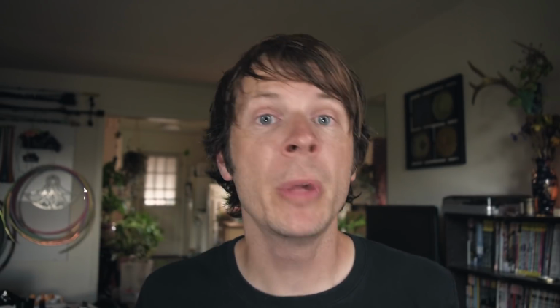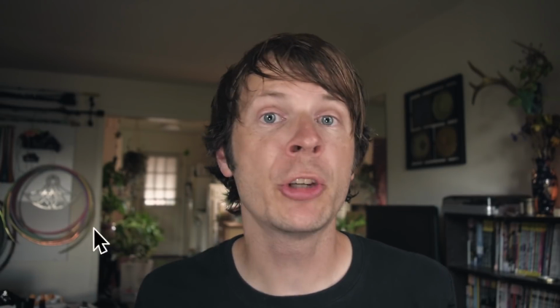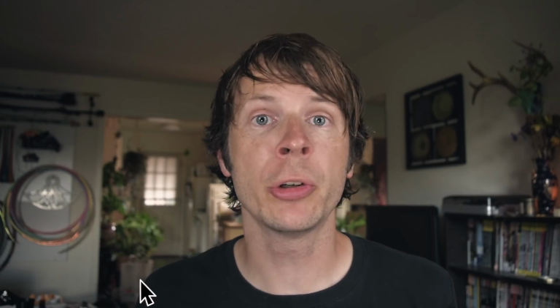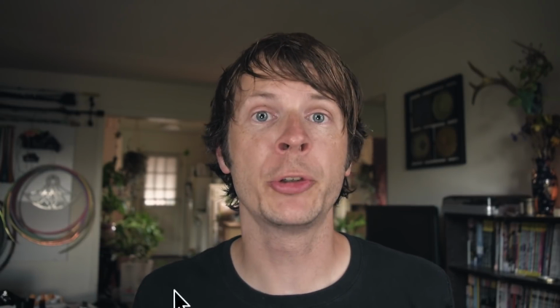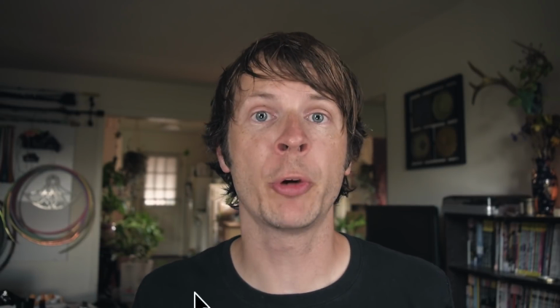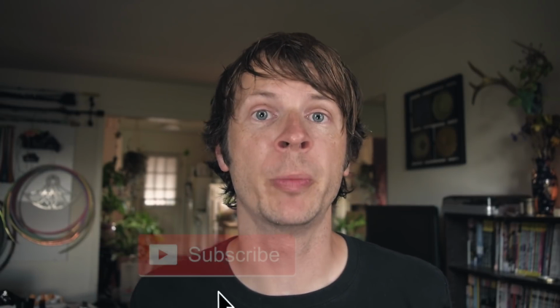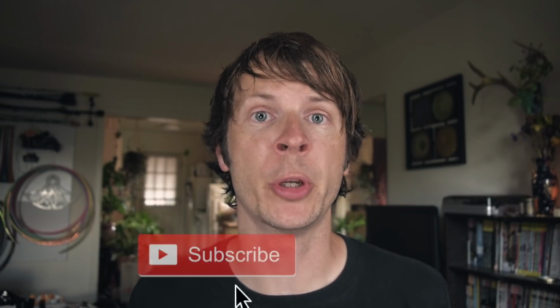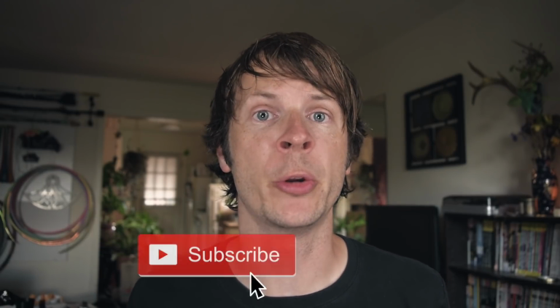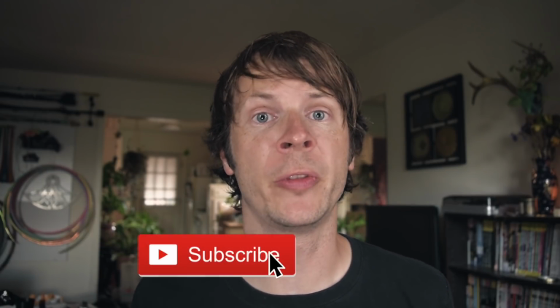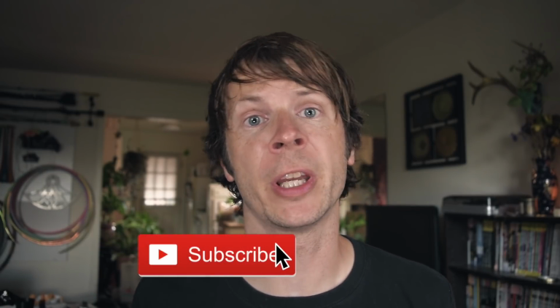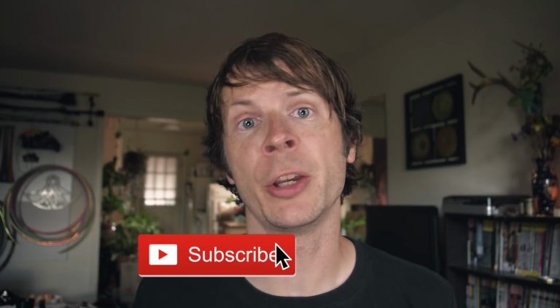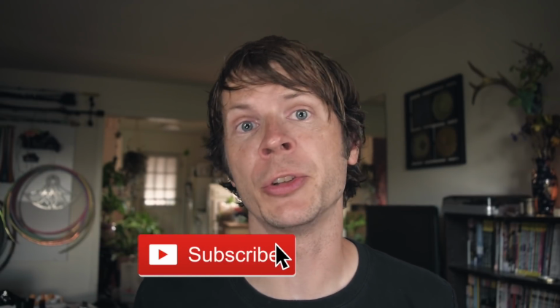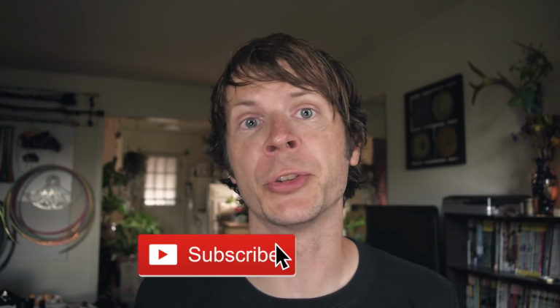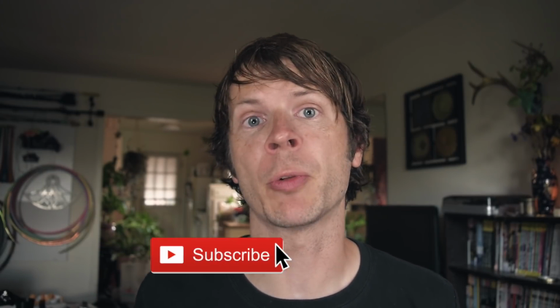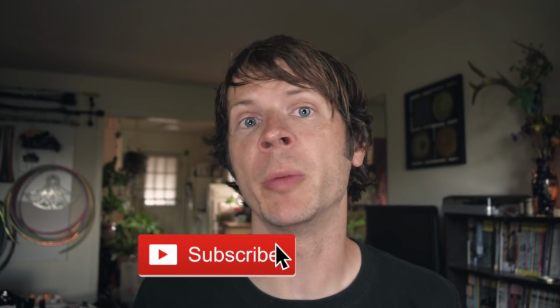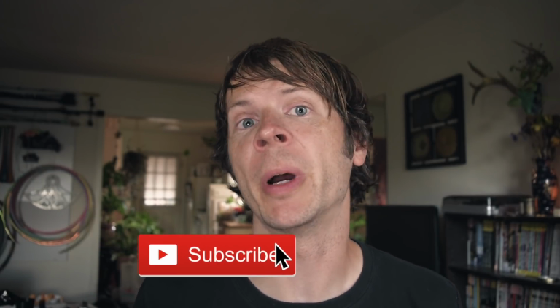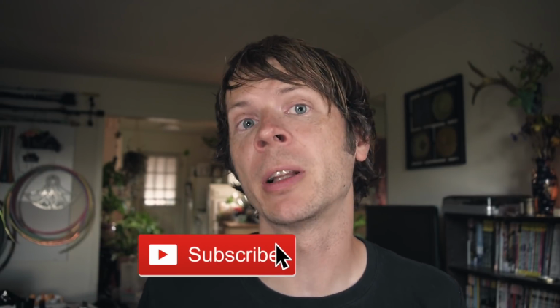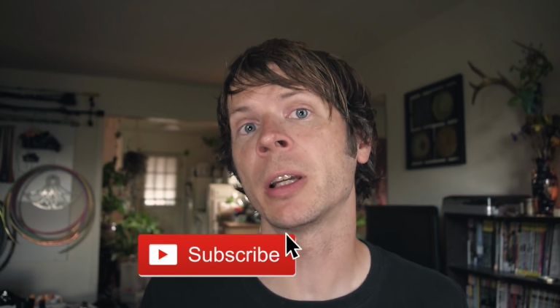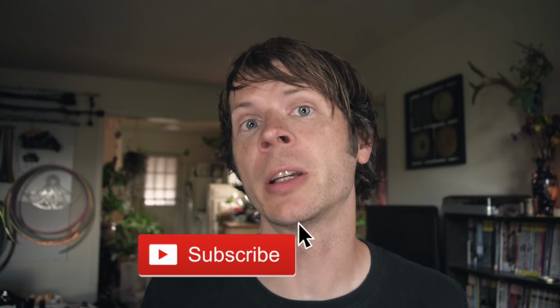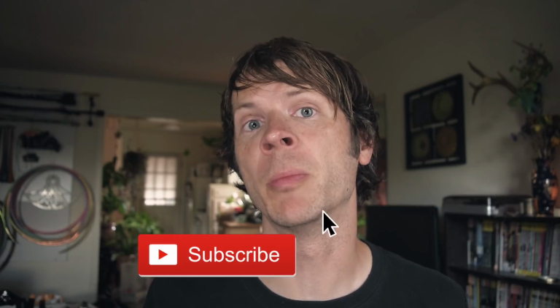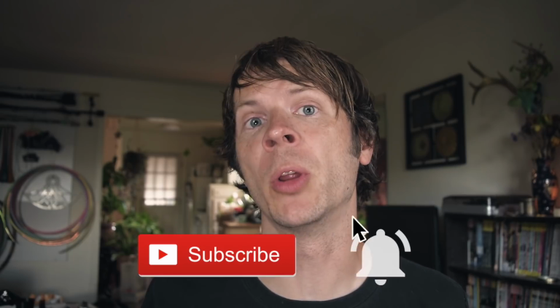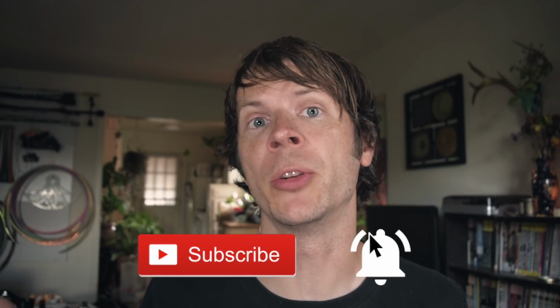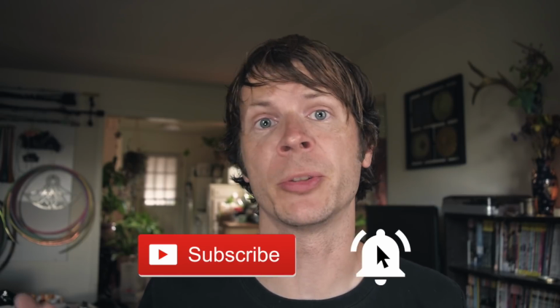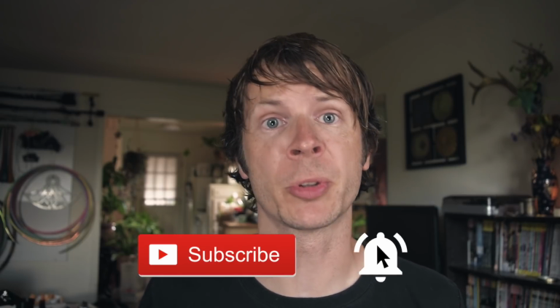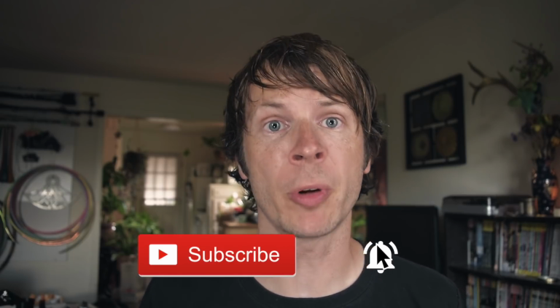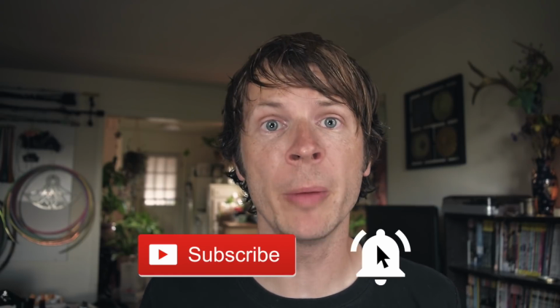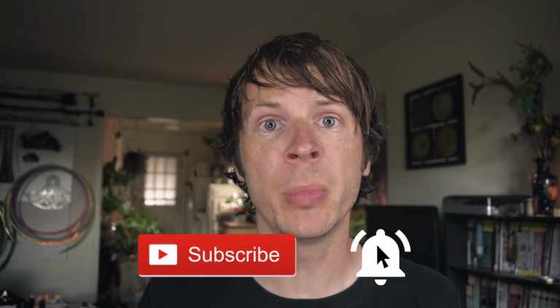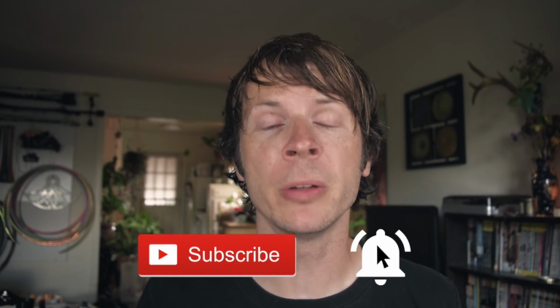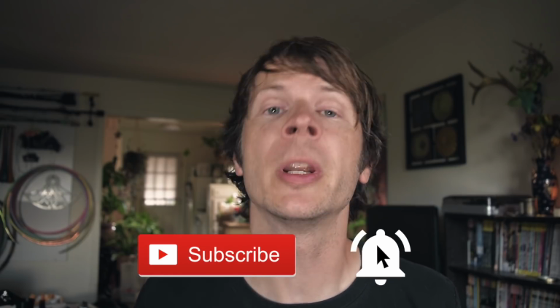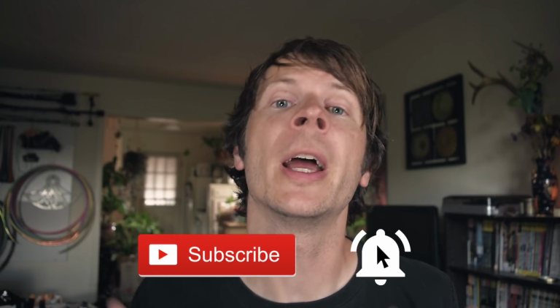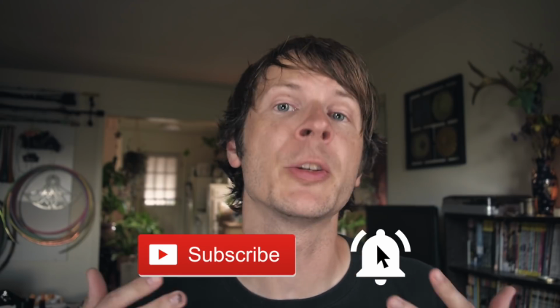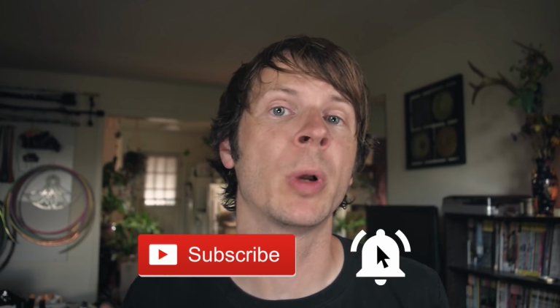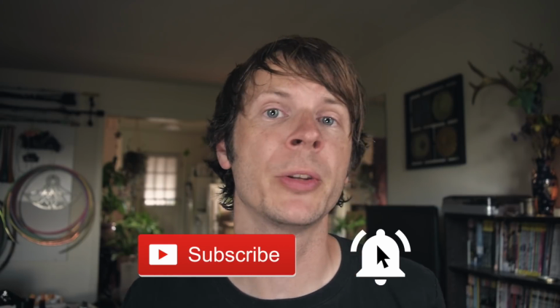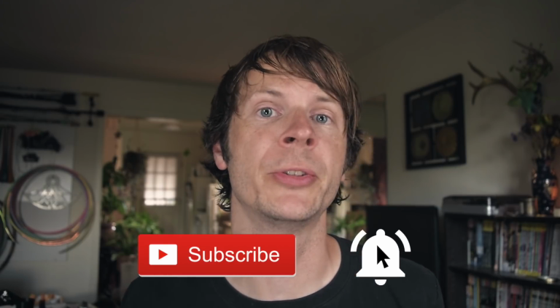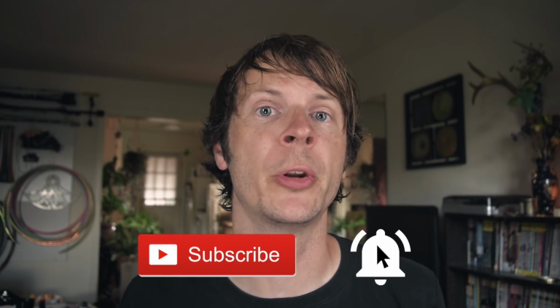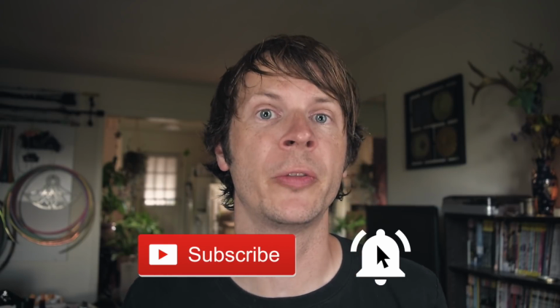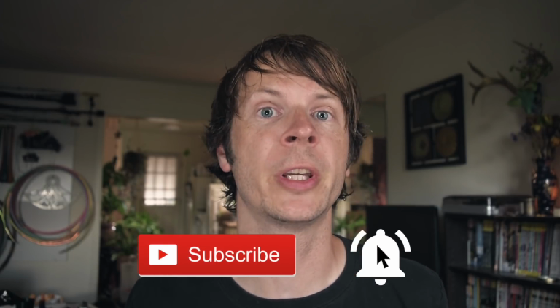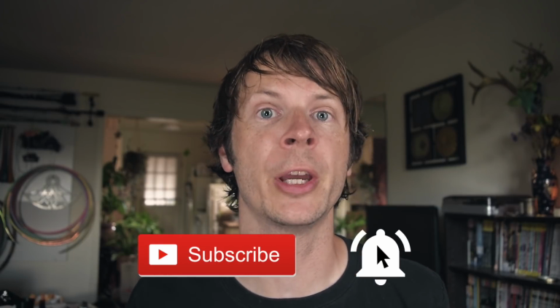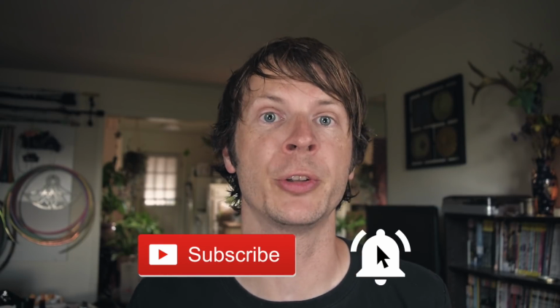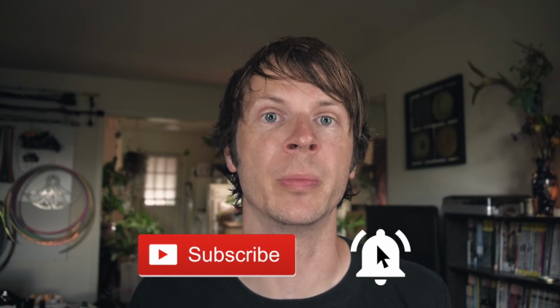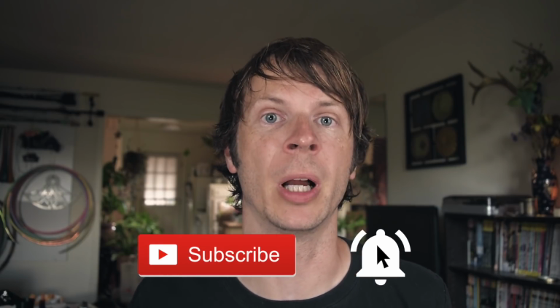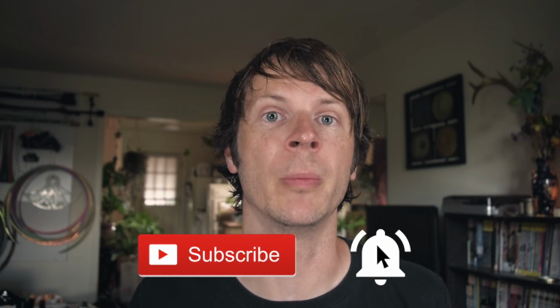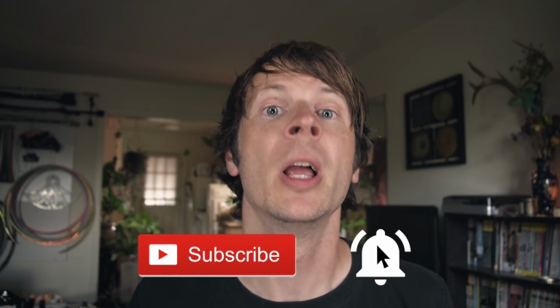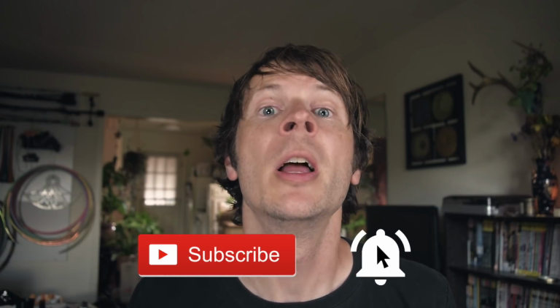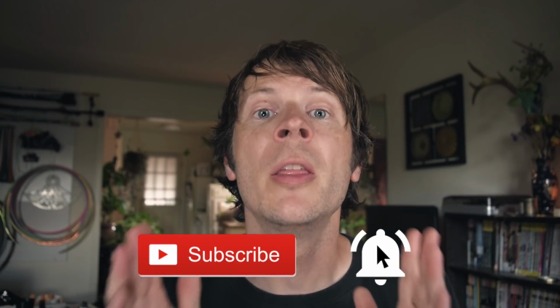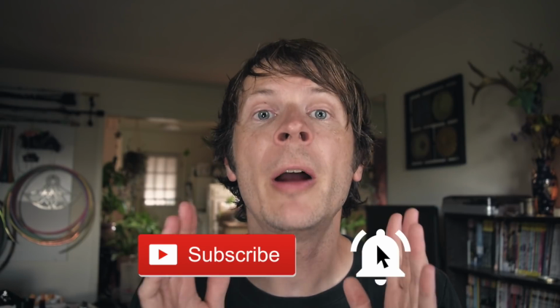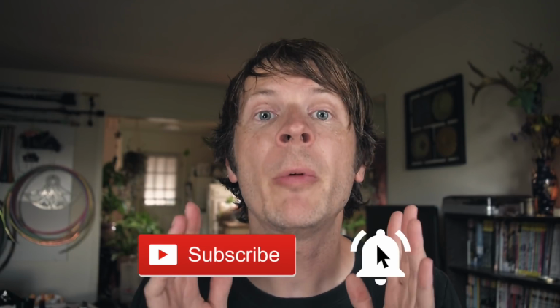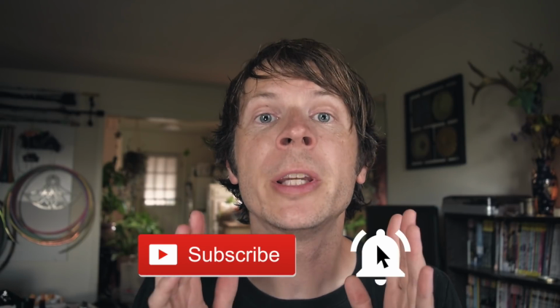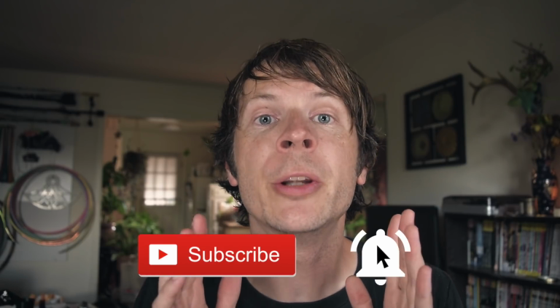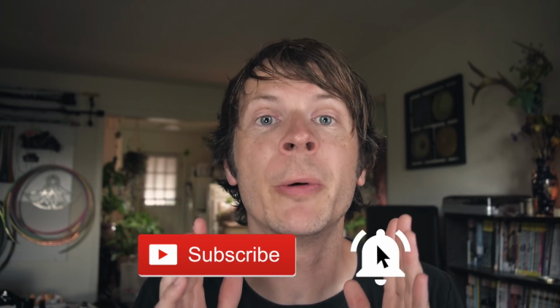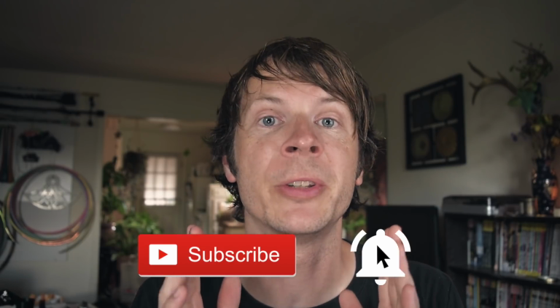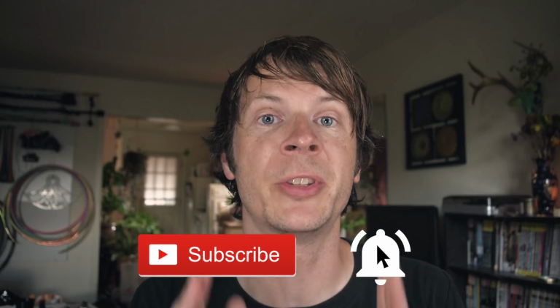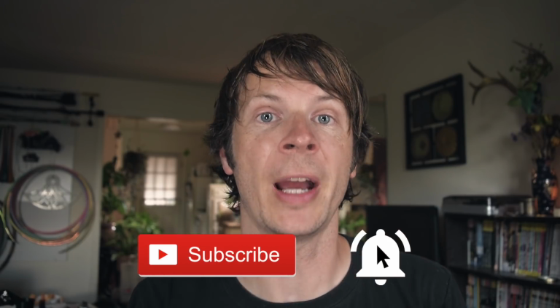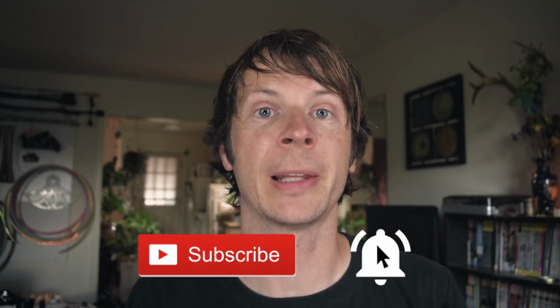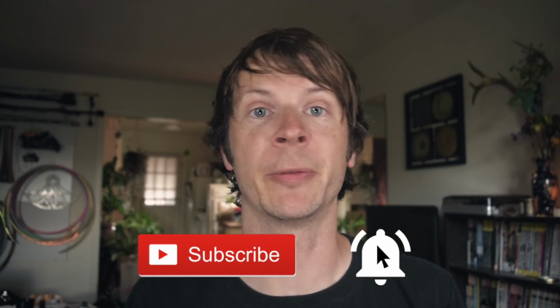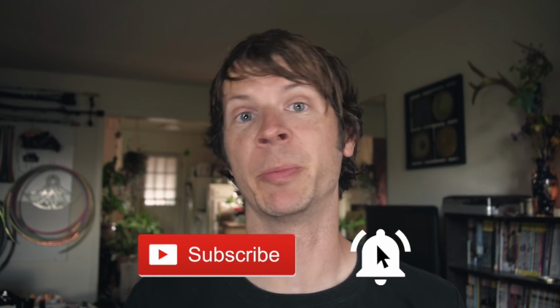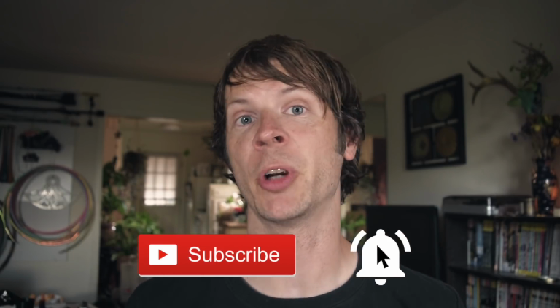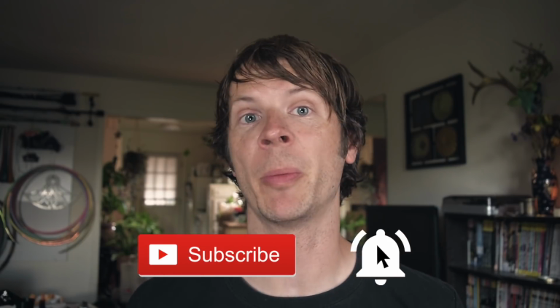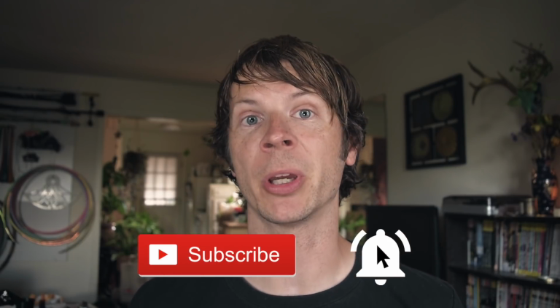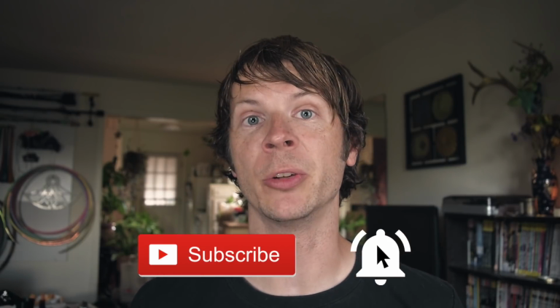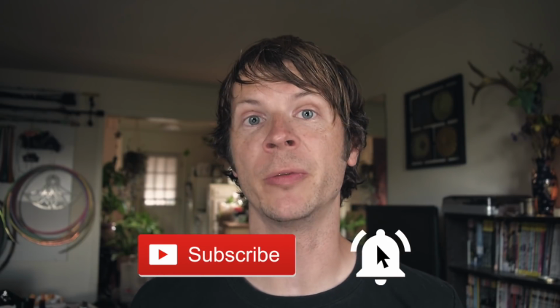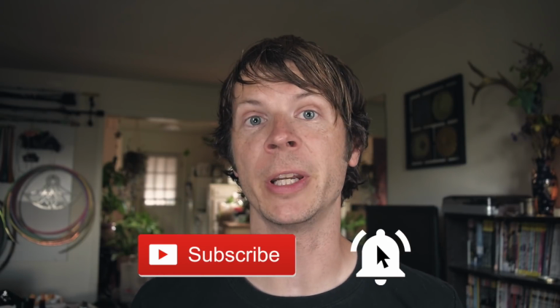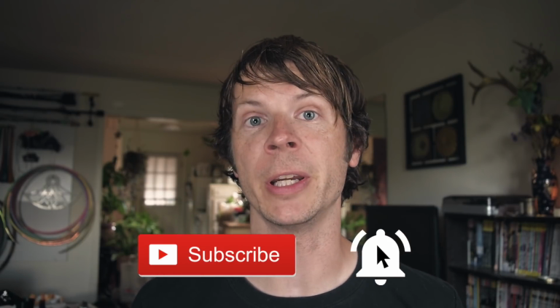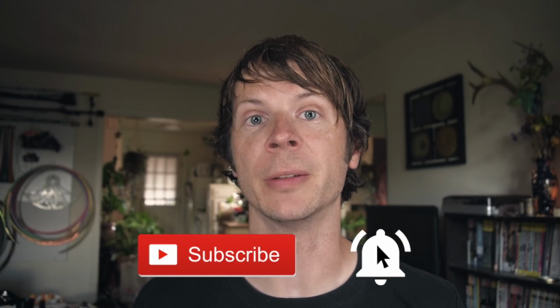Make sure to join my notification squad by clicking on both the subscribe button as well as the notification bell so that you know exactly when I'm dropping a new video.